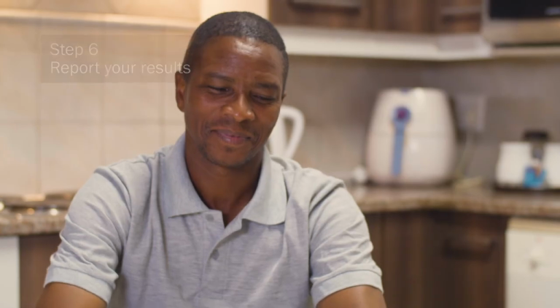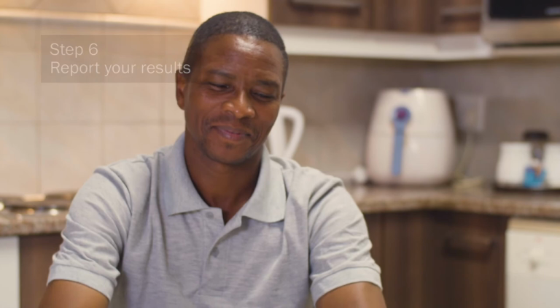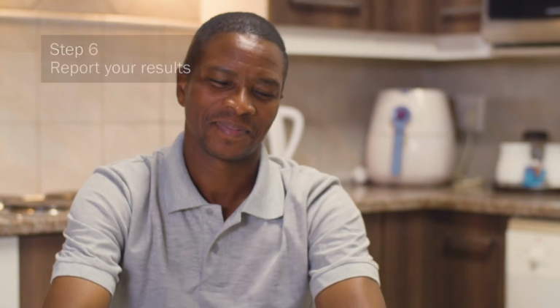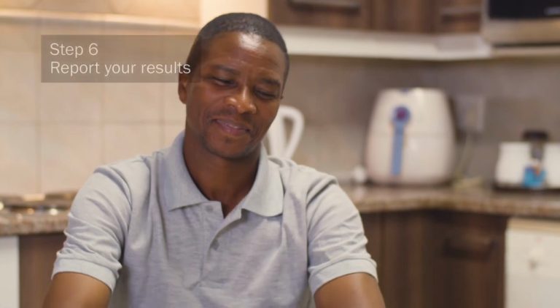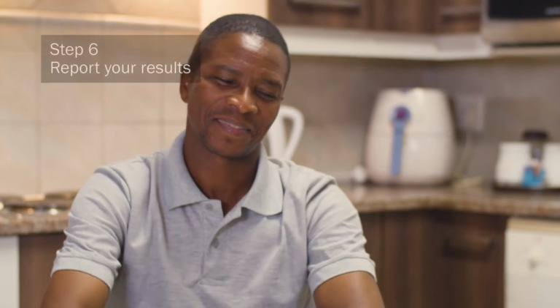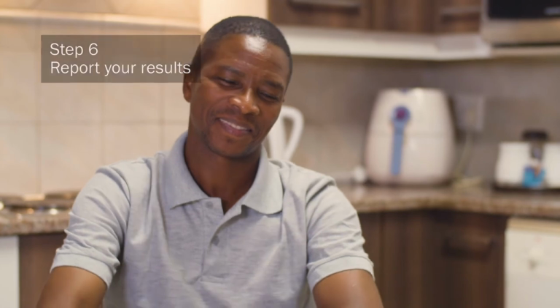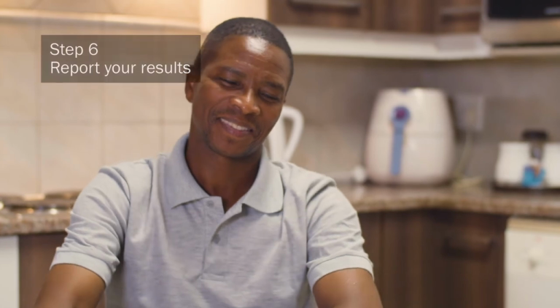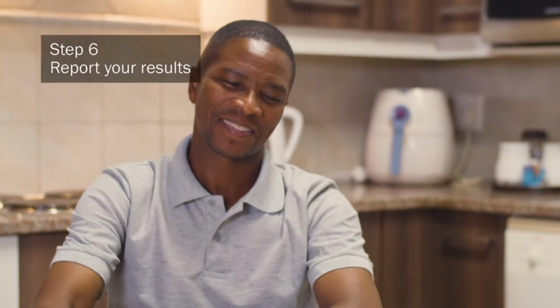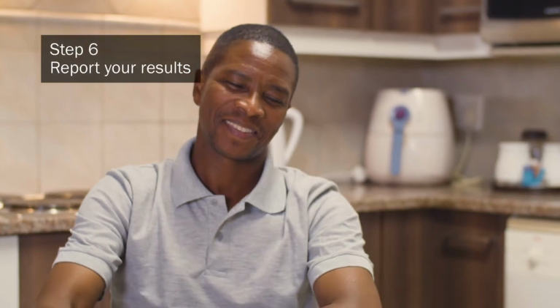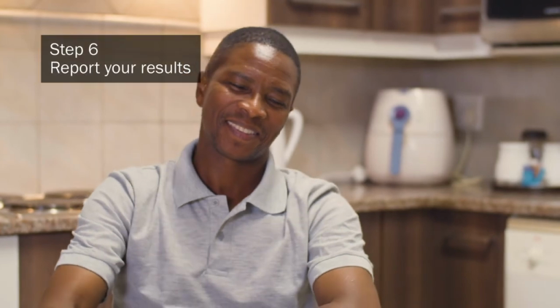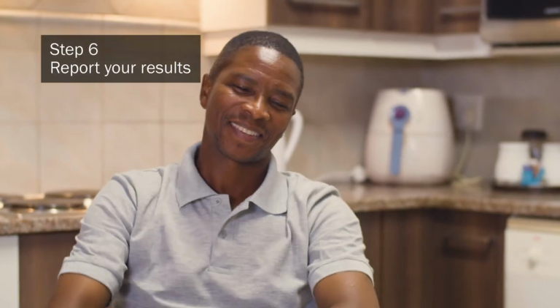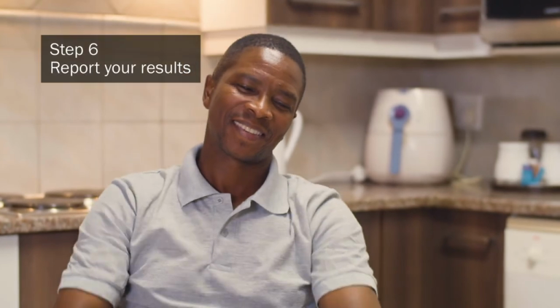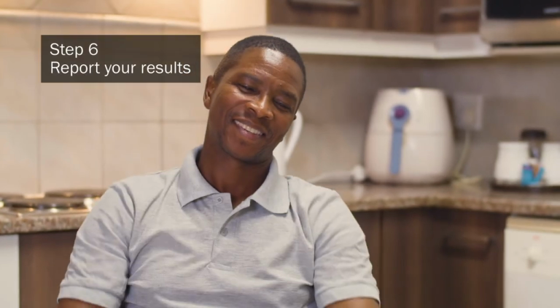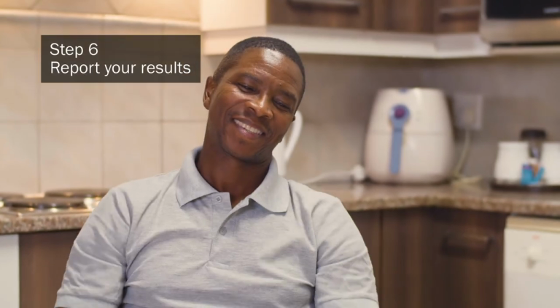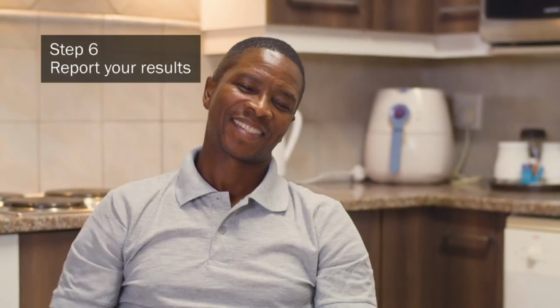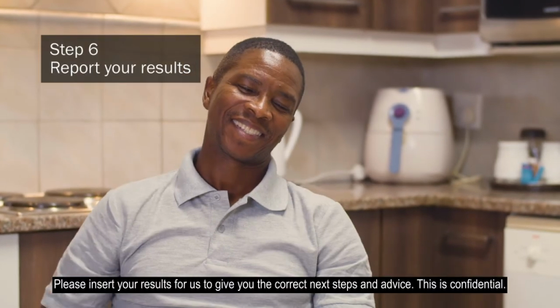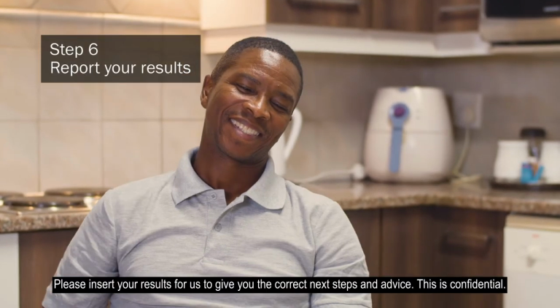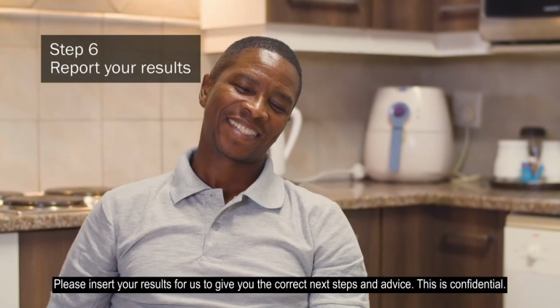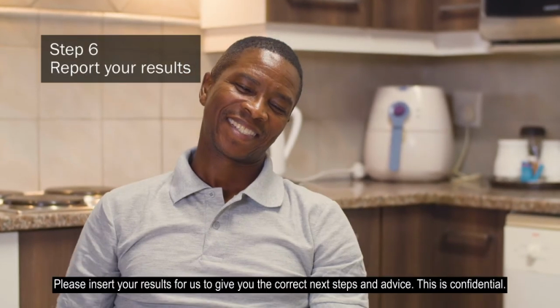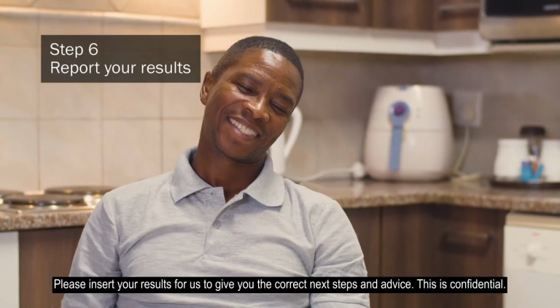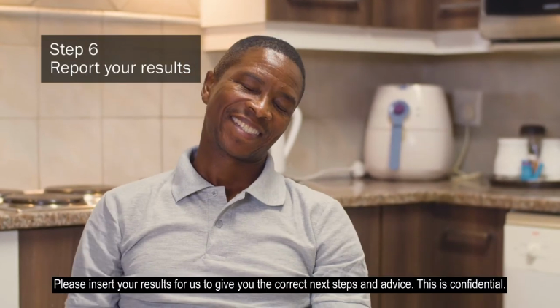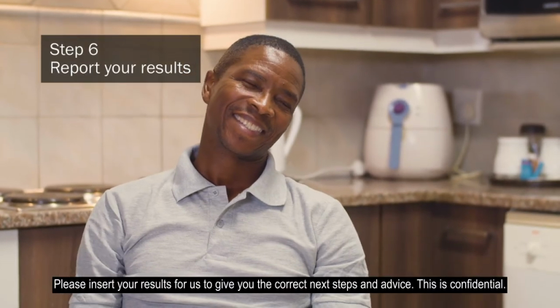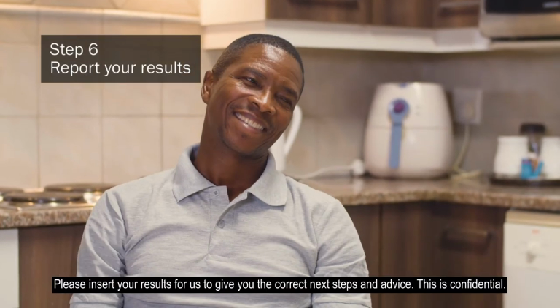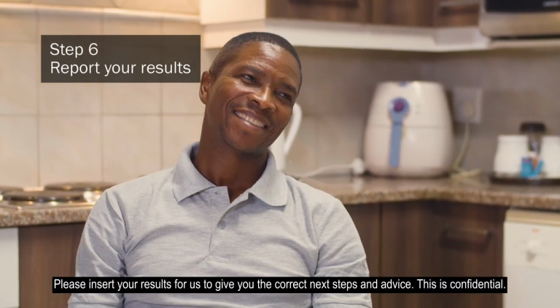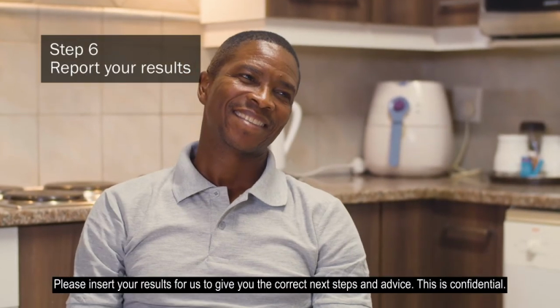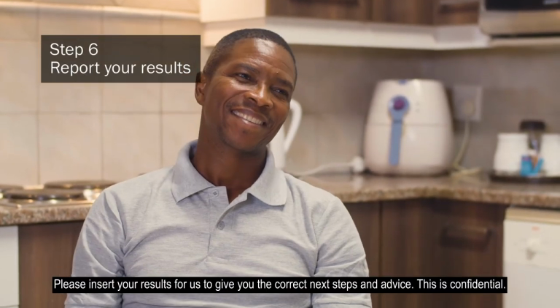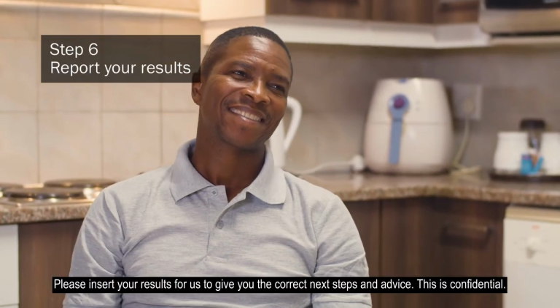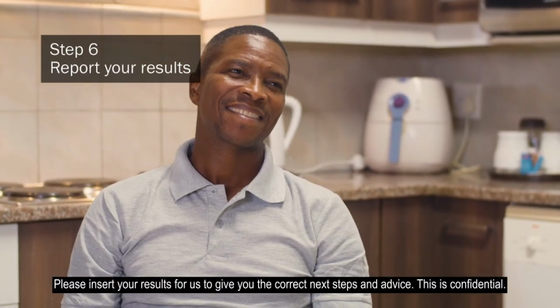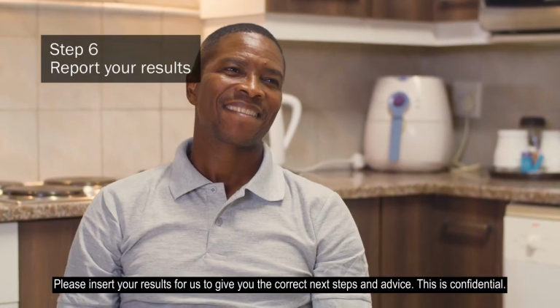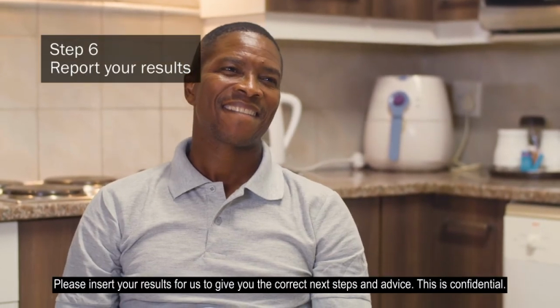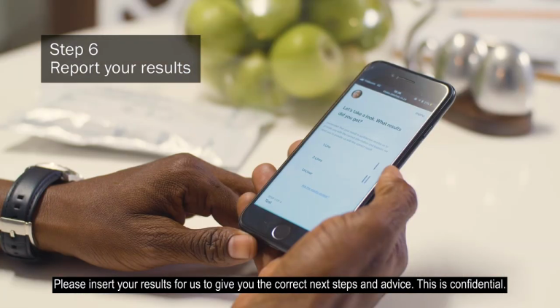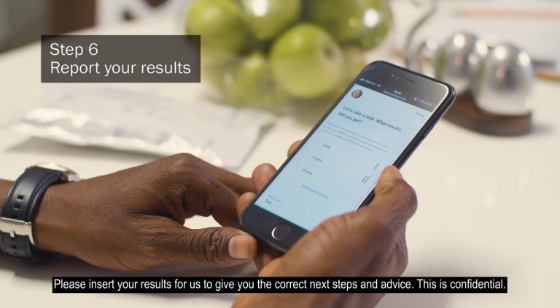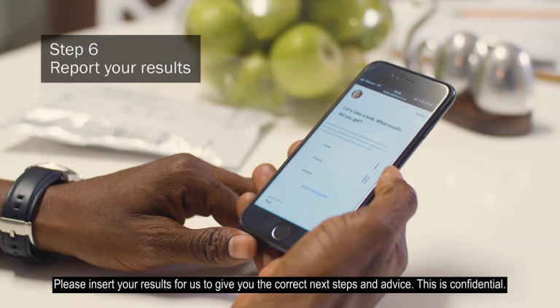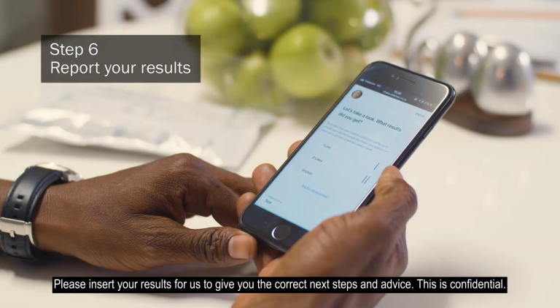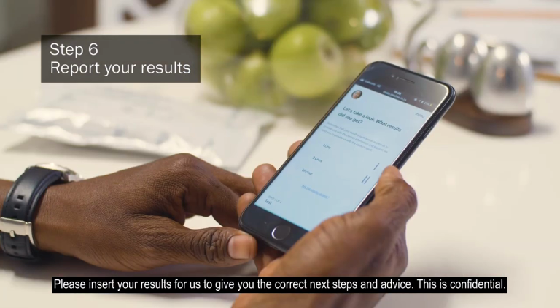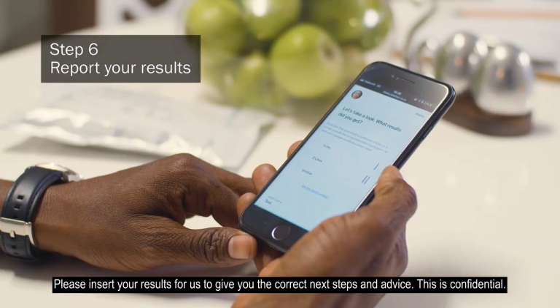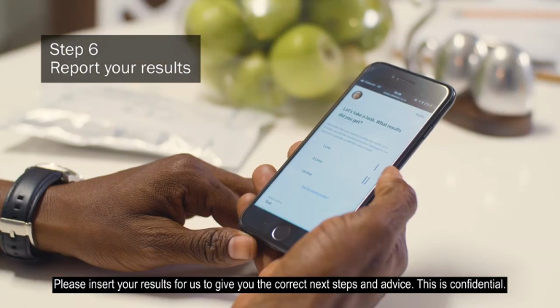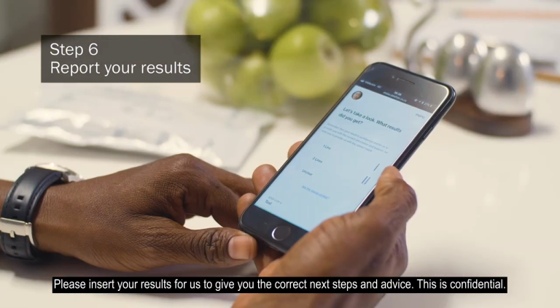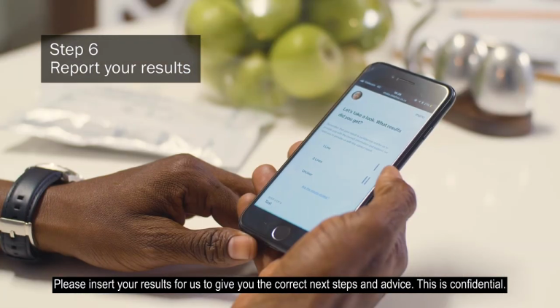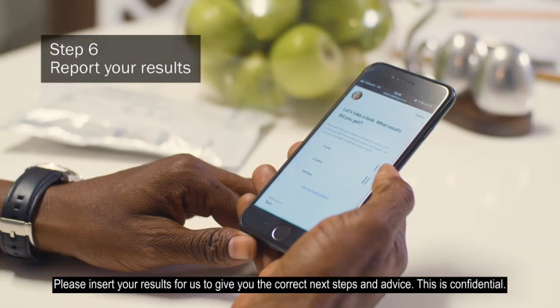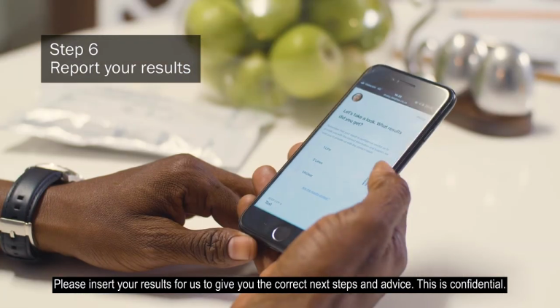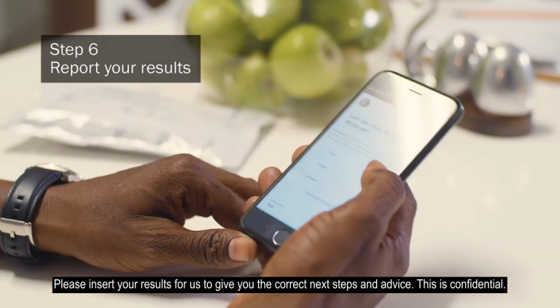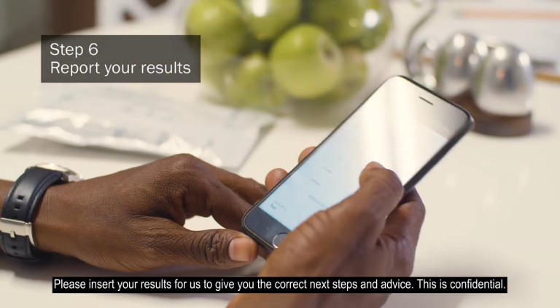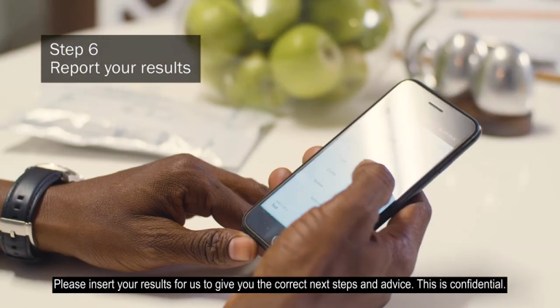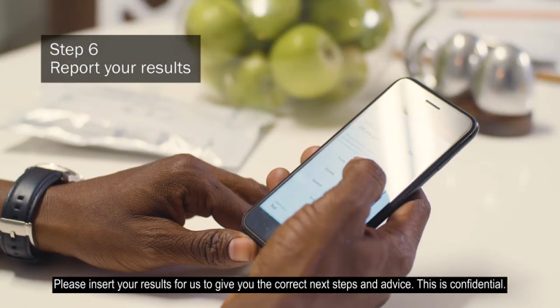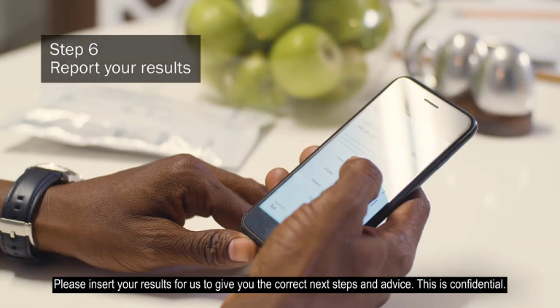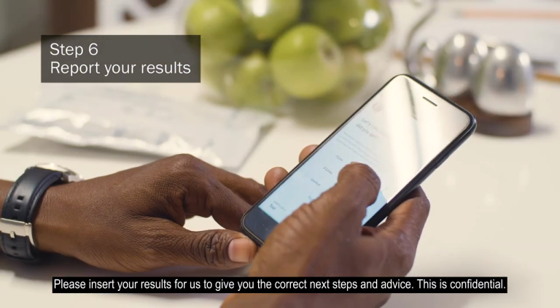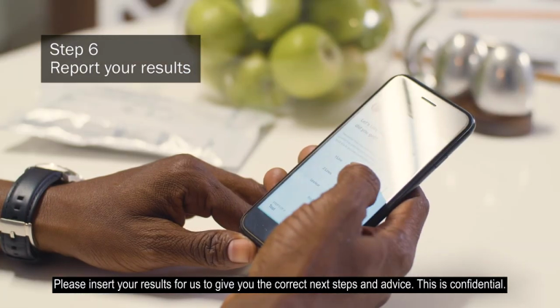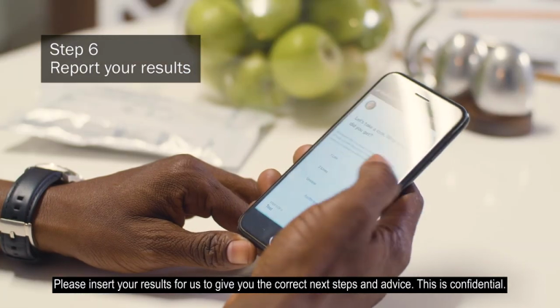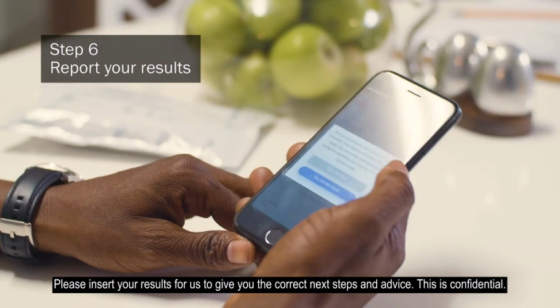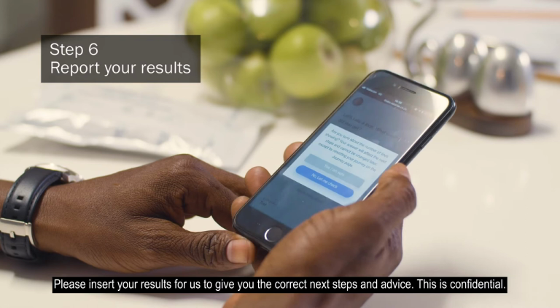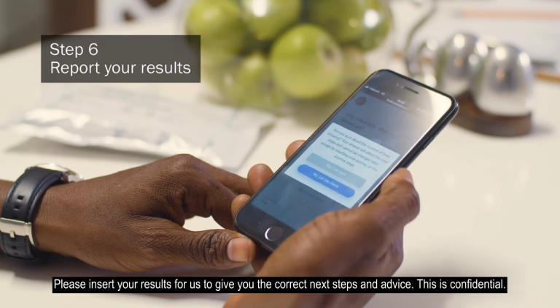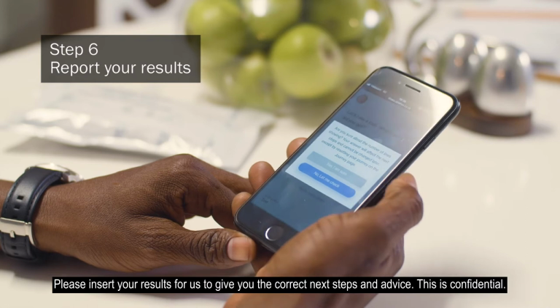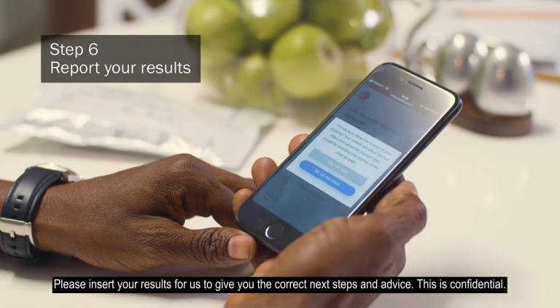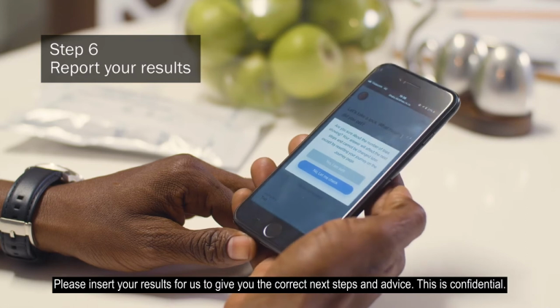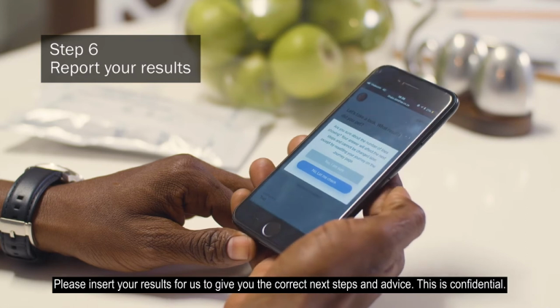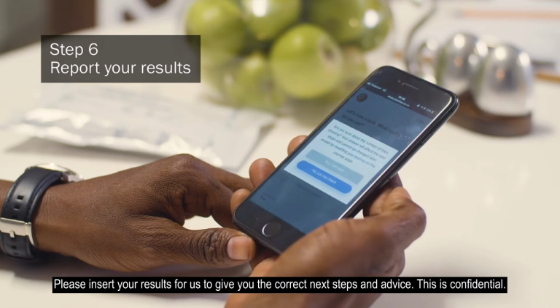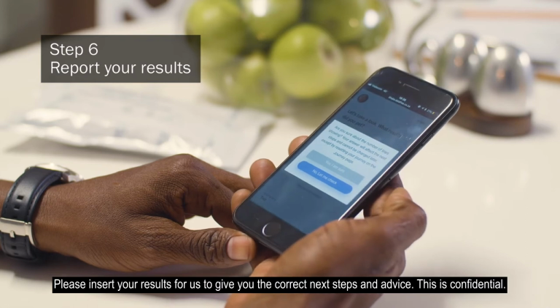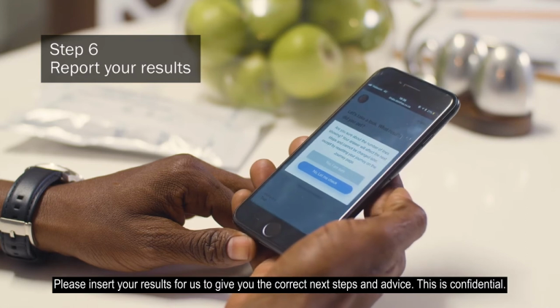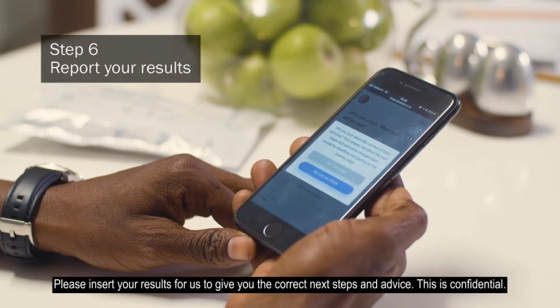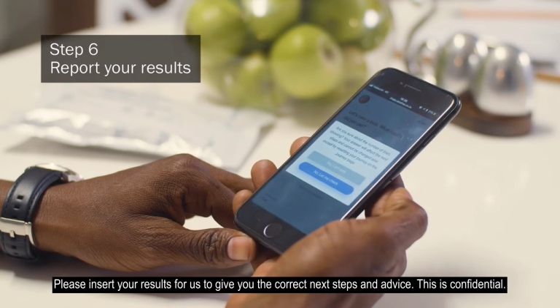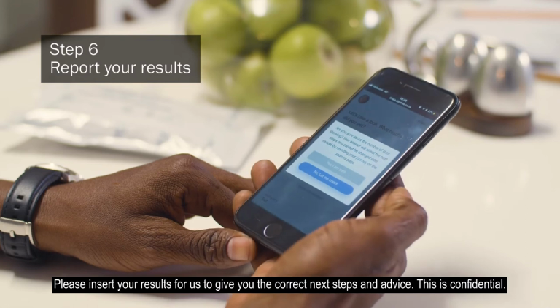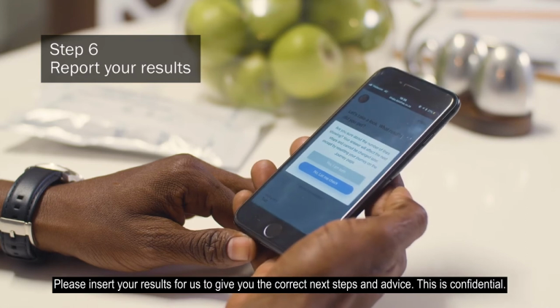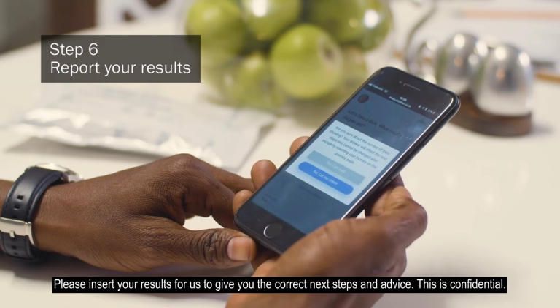Step 6: Please insert your results for us to give you the correct next steps and advice. This is confidential.